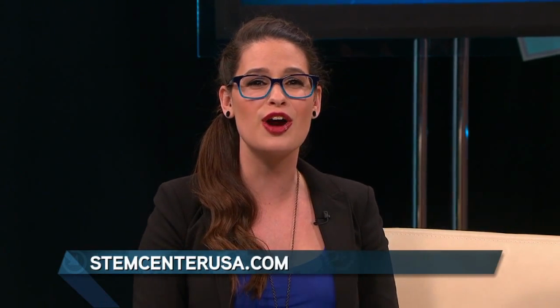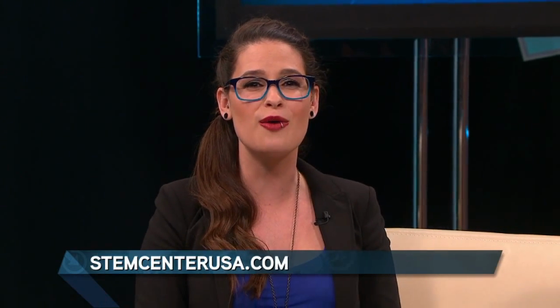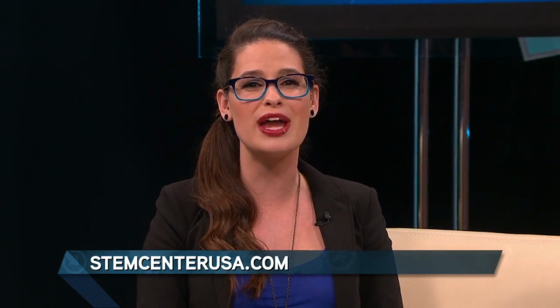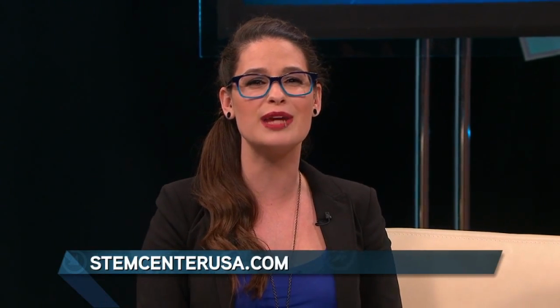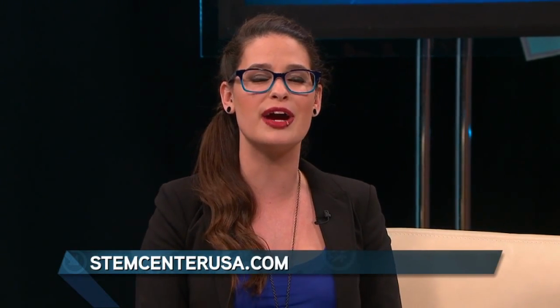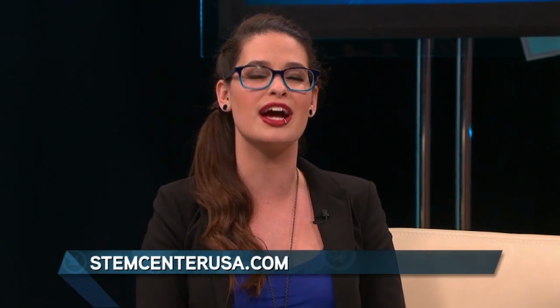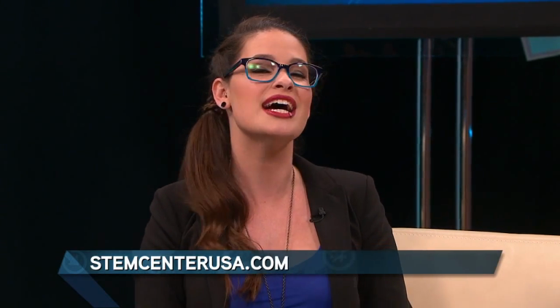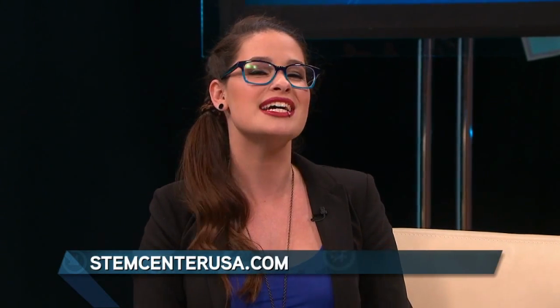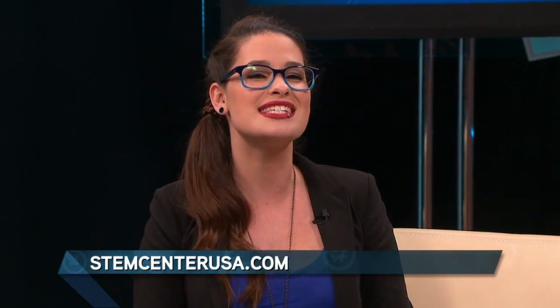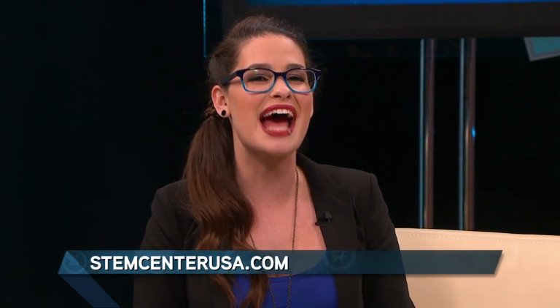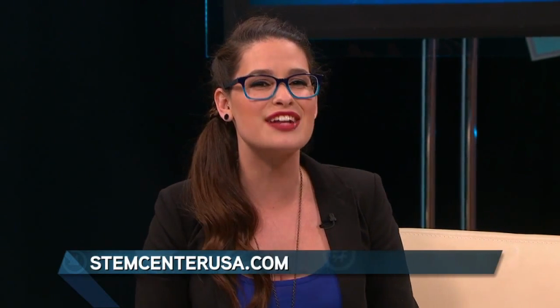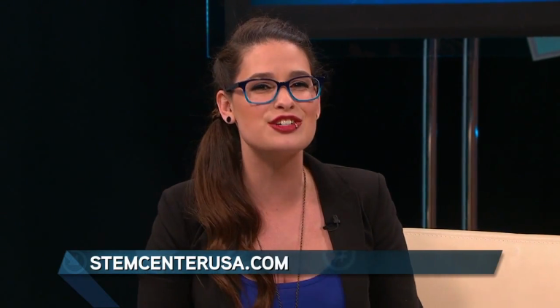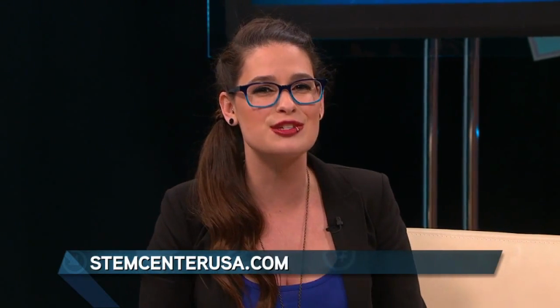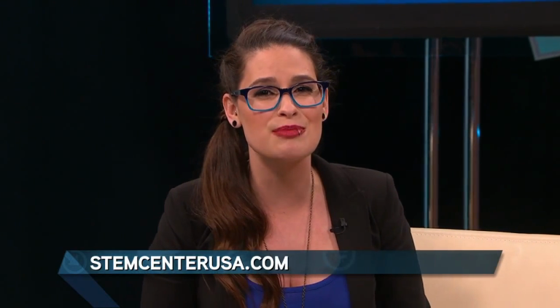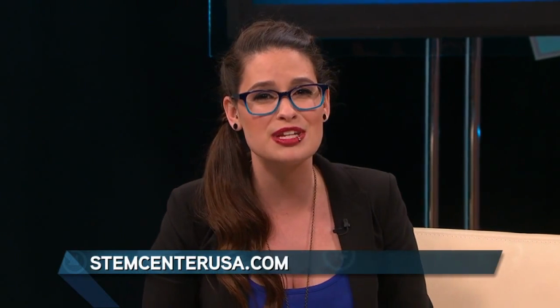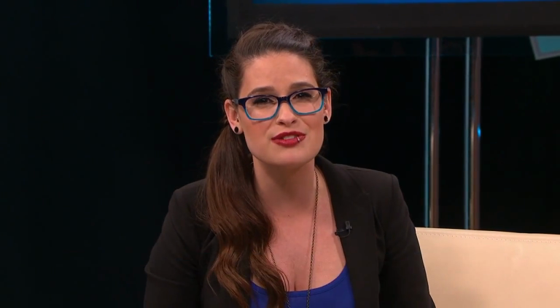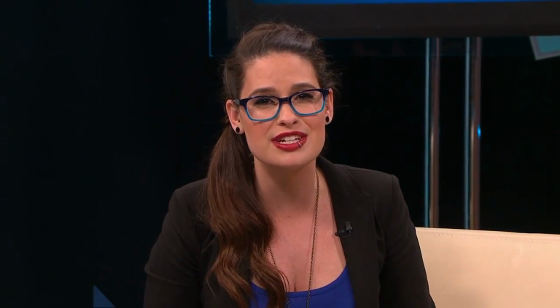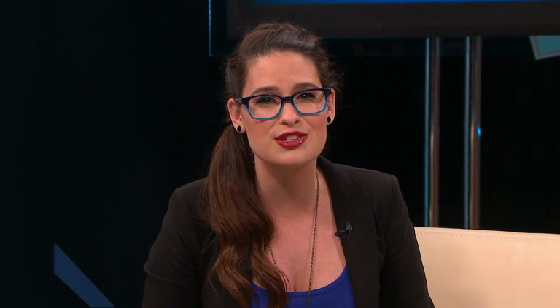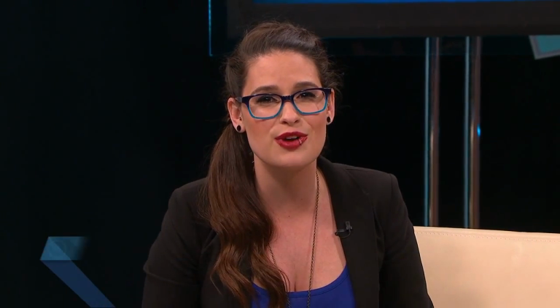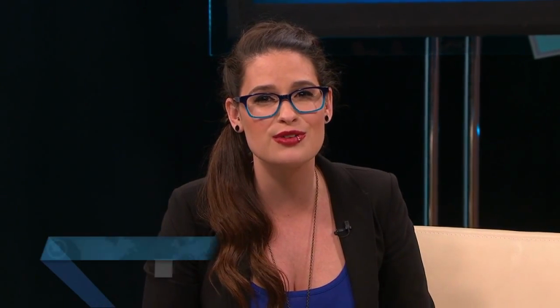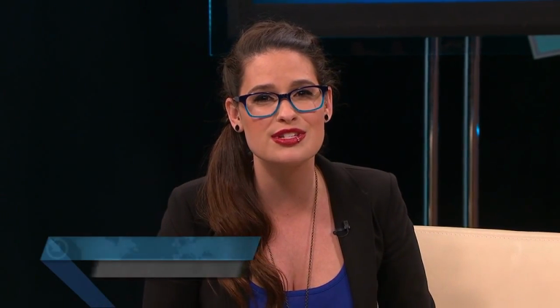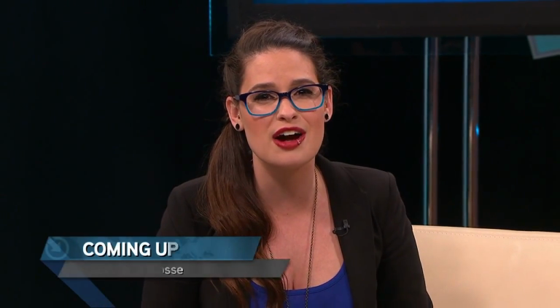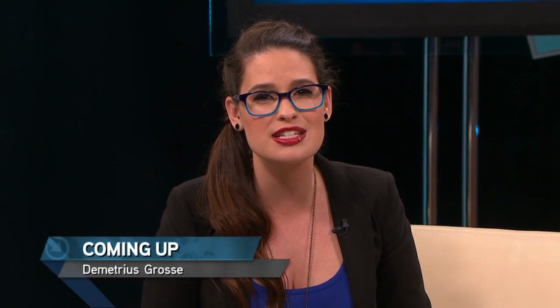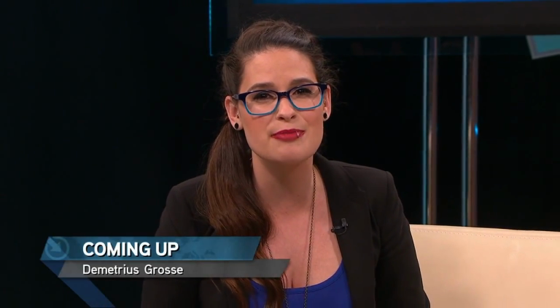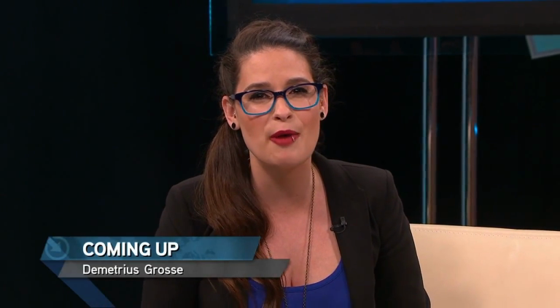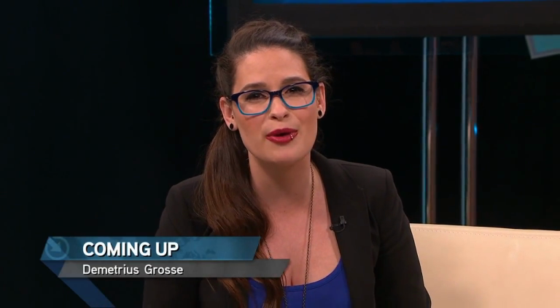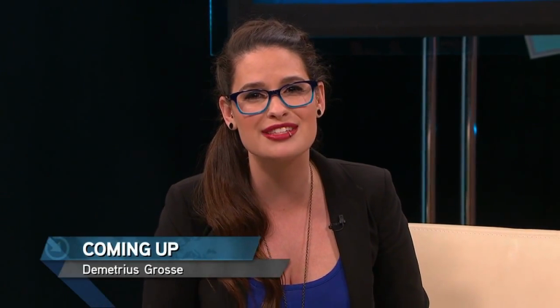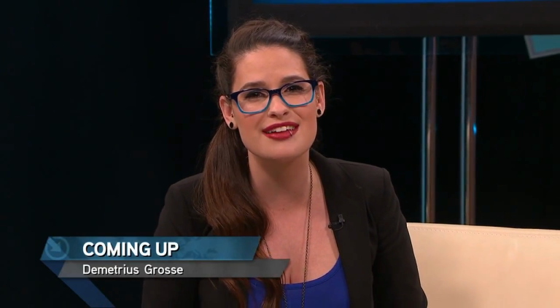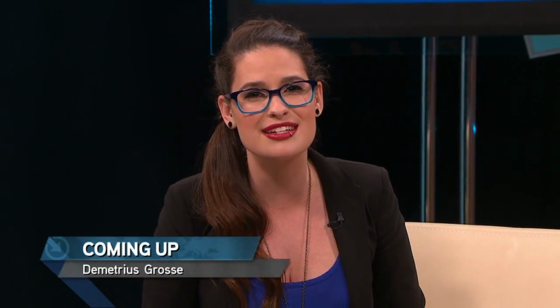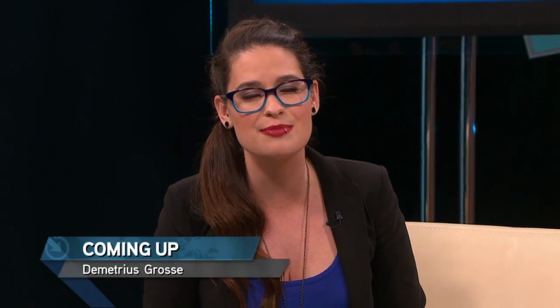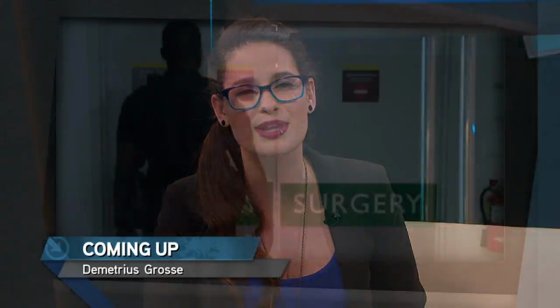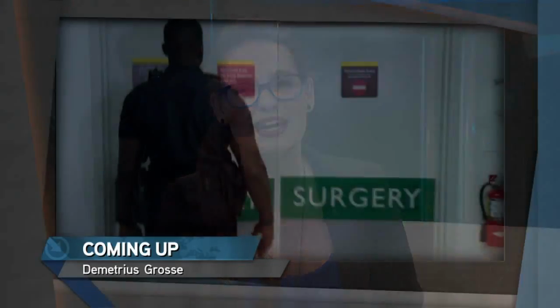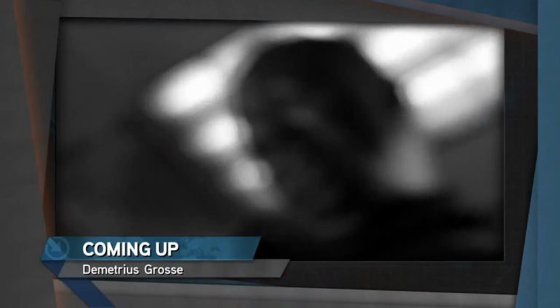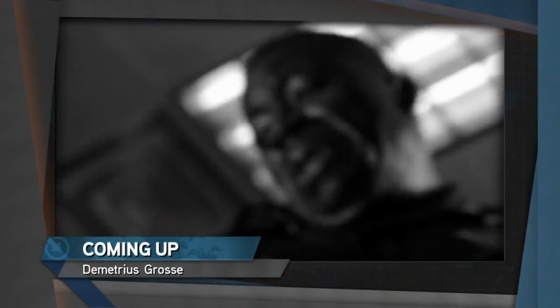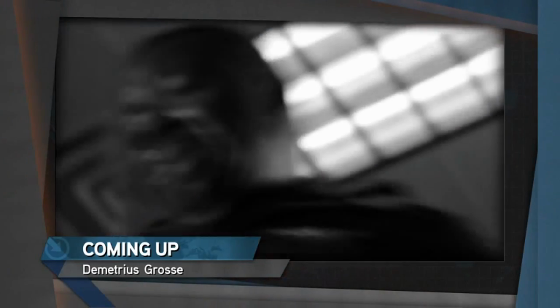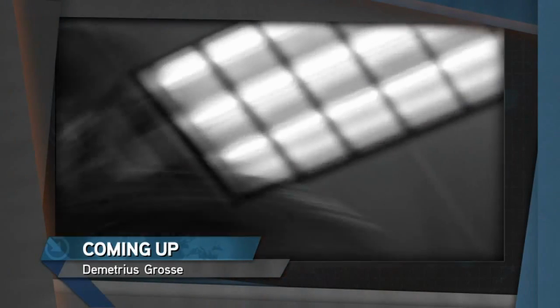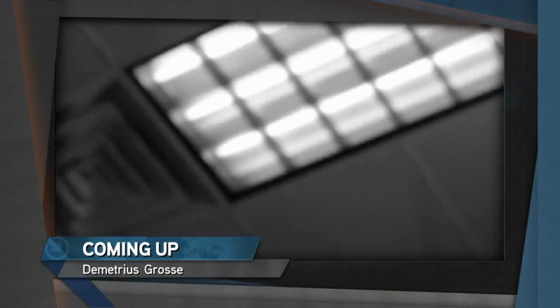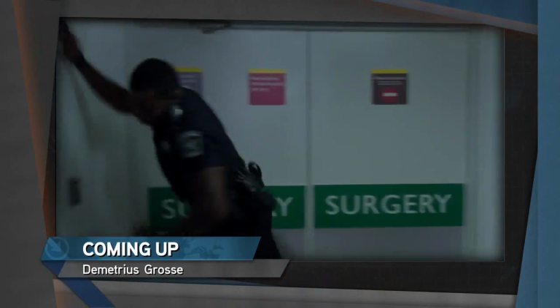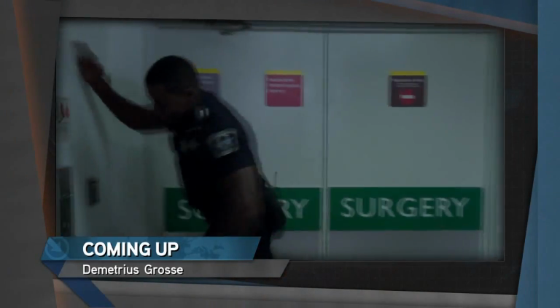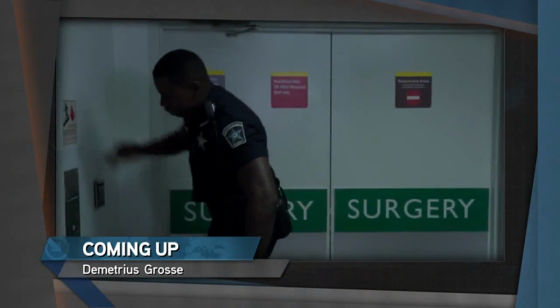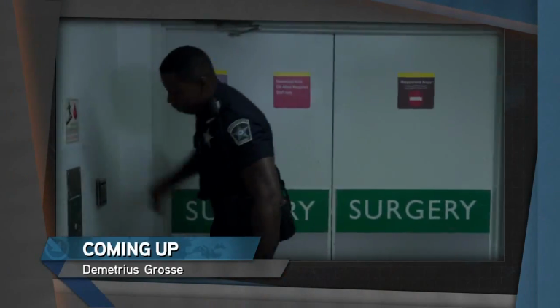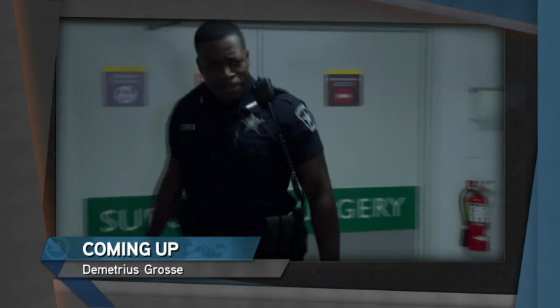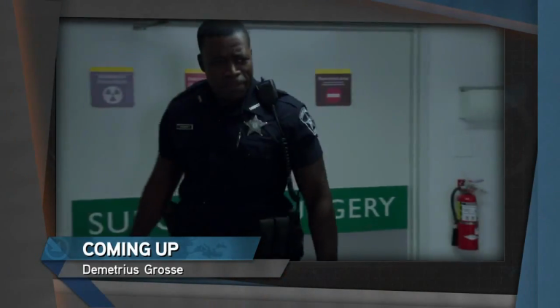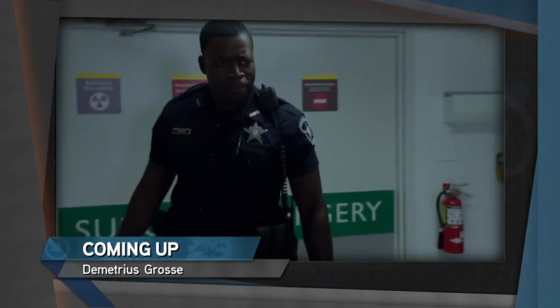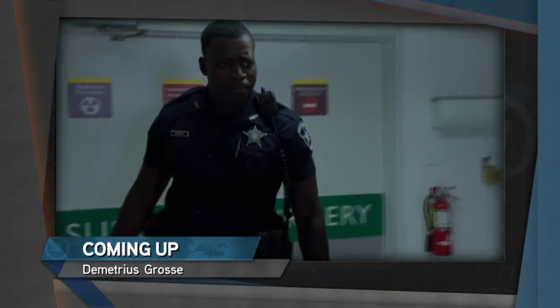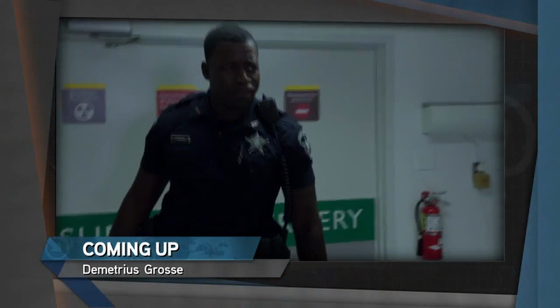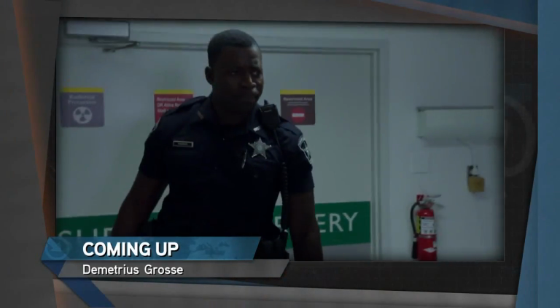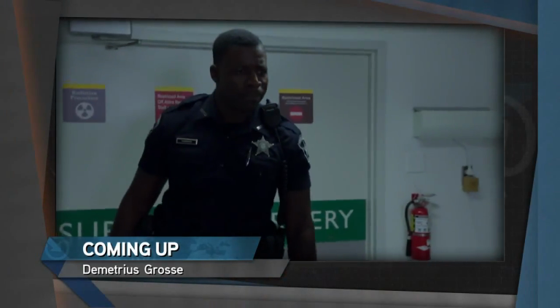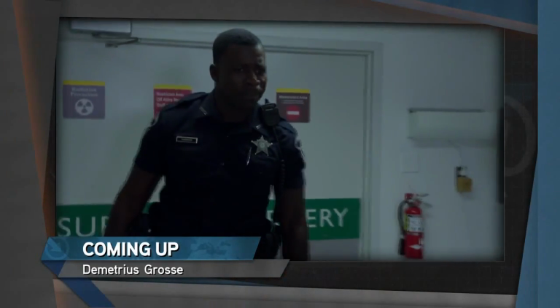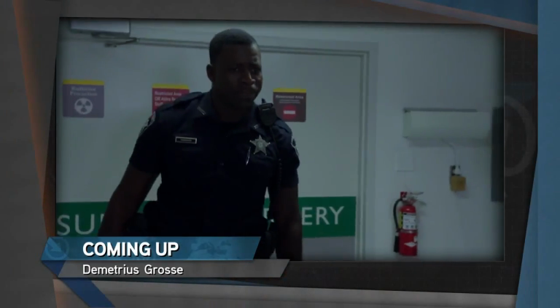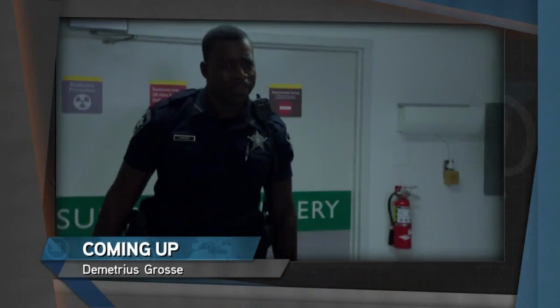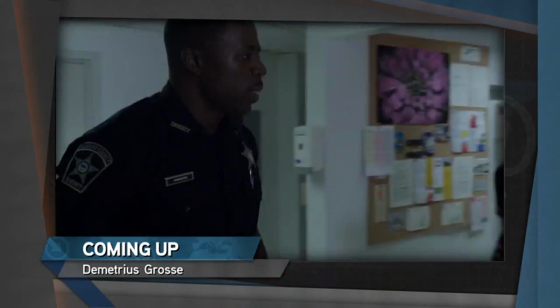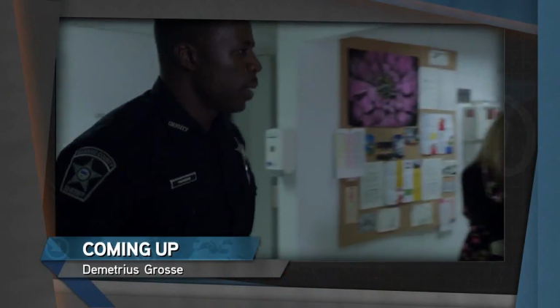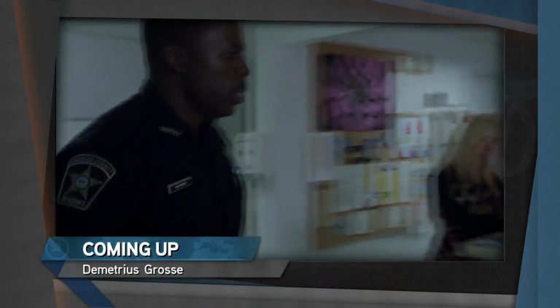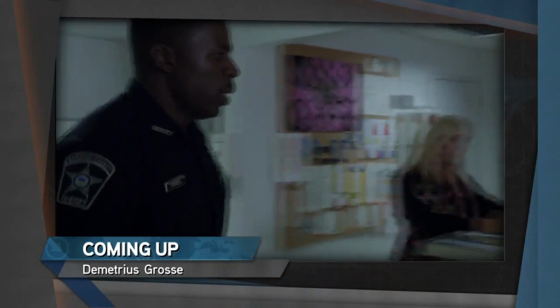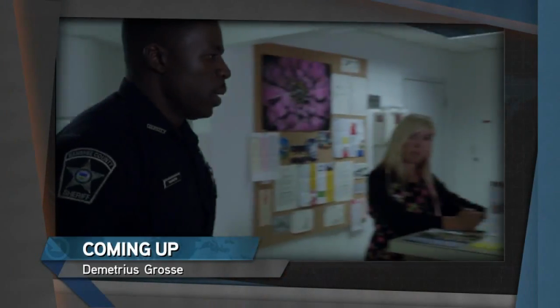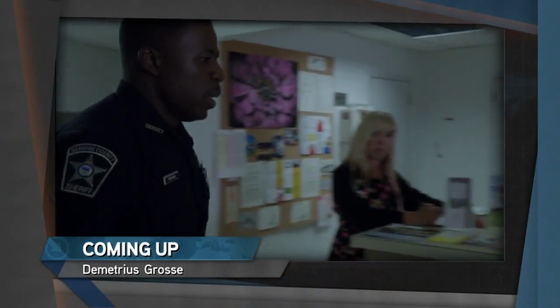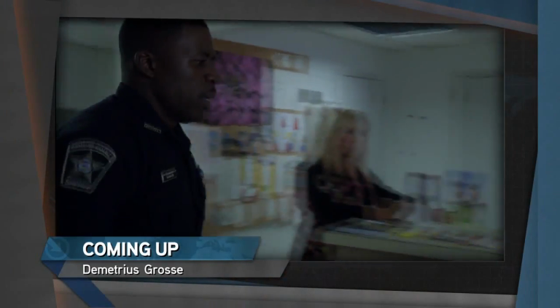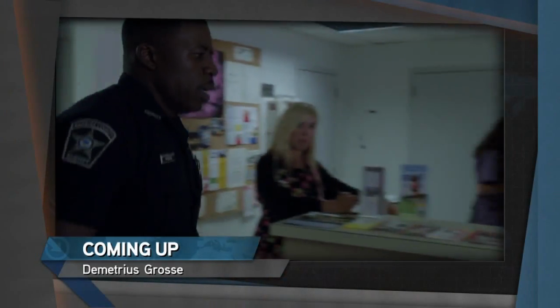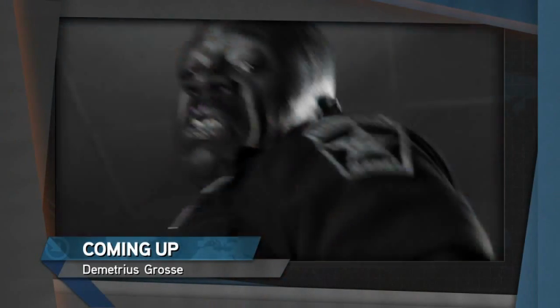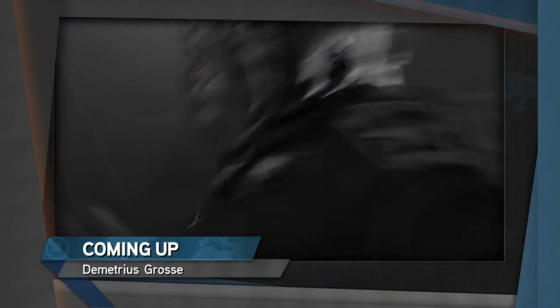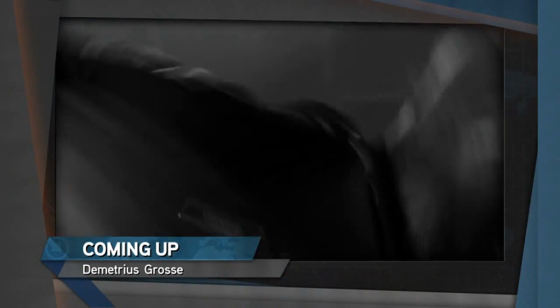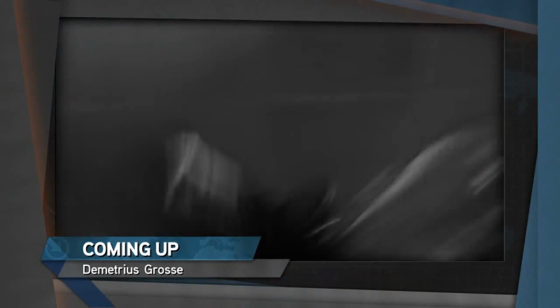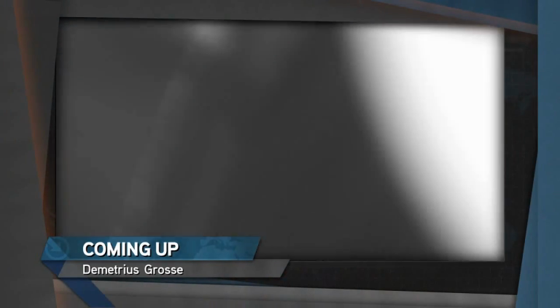Don't go anywhere, because actor Demetrius Gross talks about what it's like to play a cop in the new Cinemax drama Banshee, right after this.